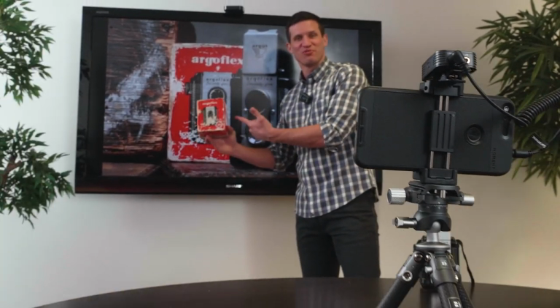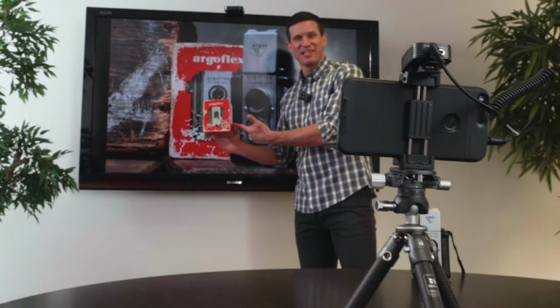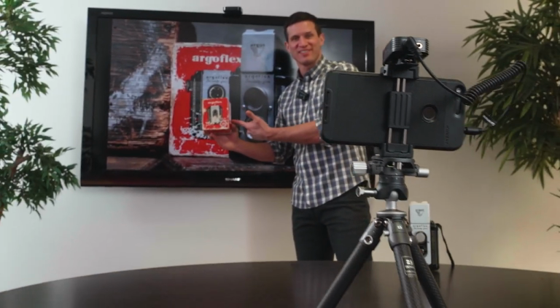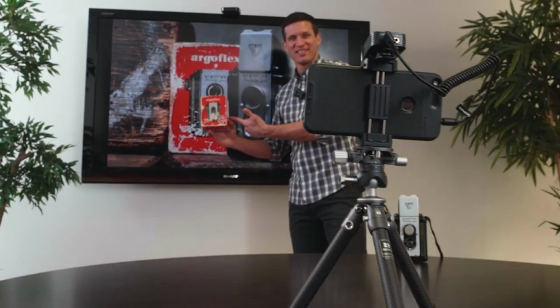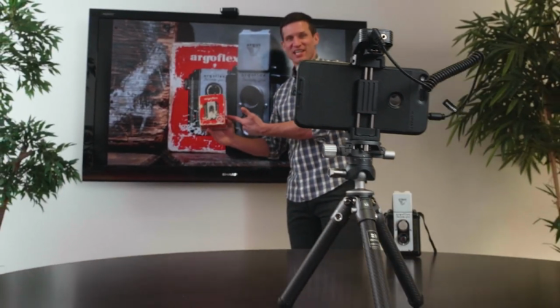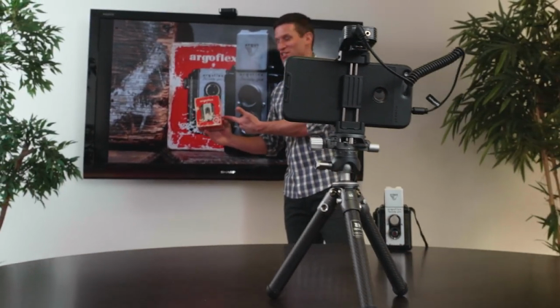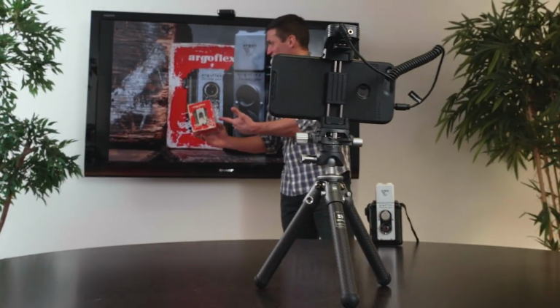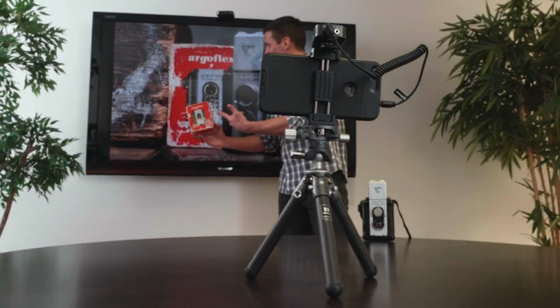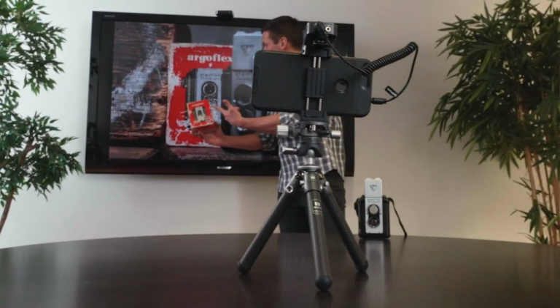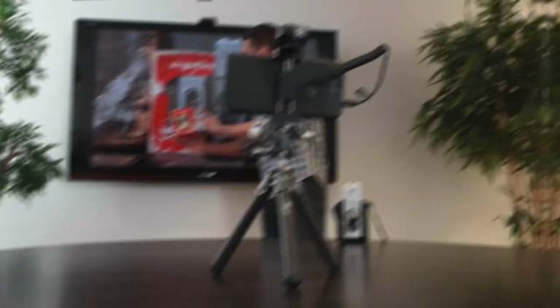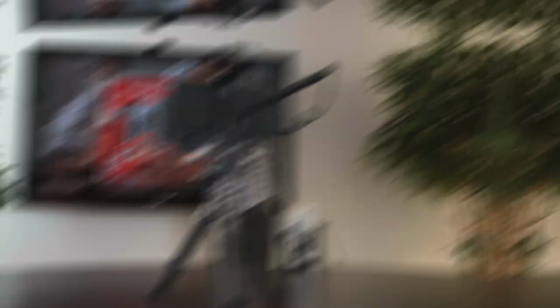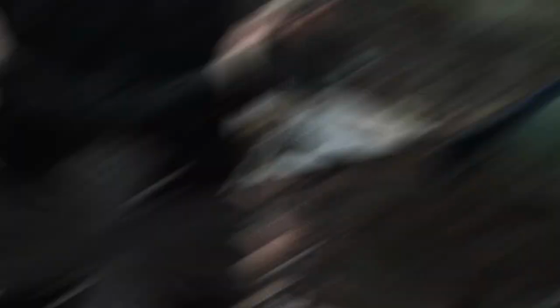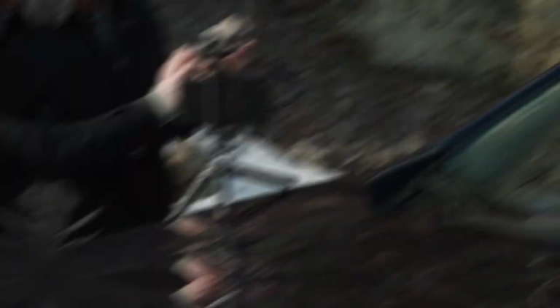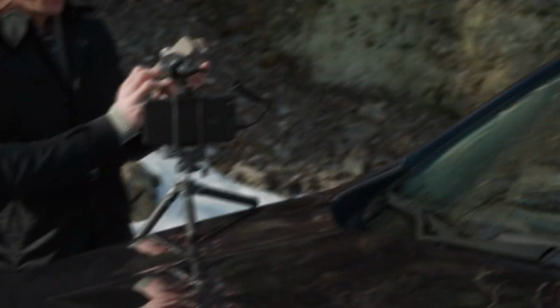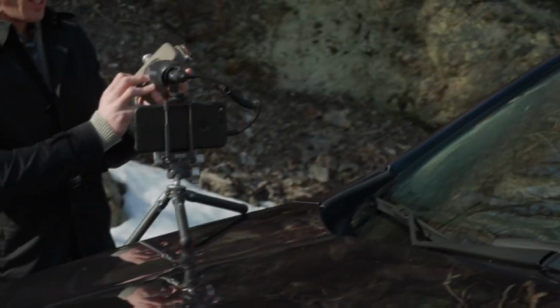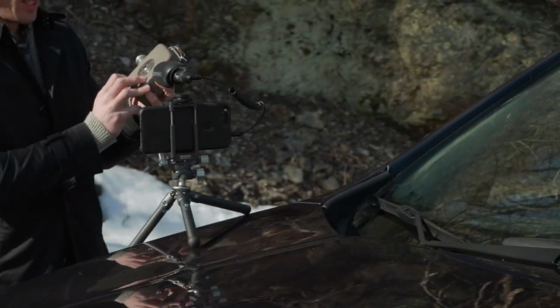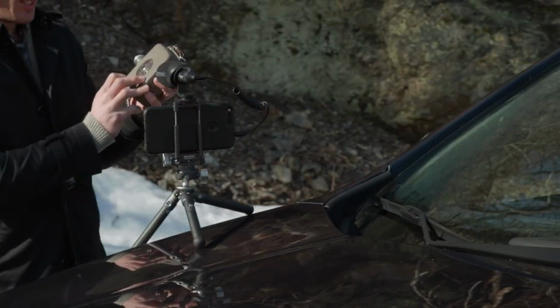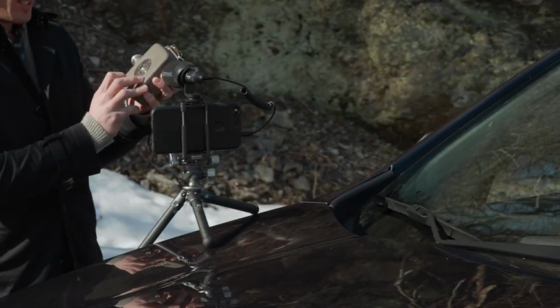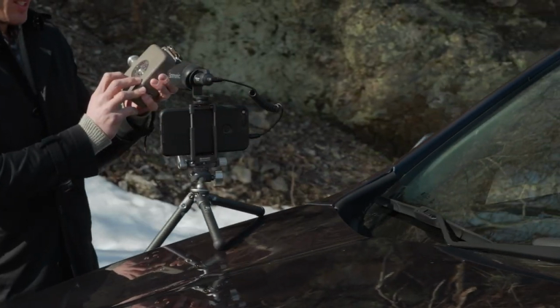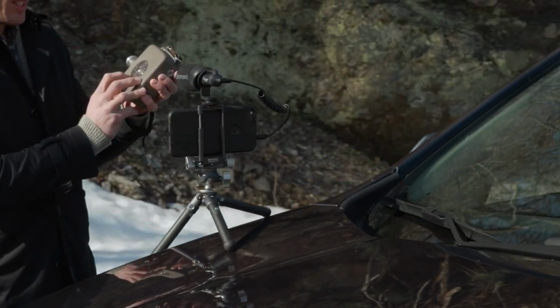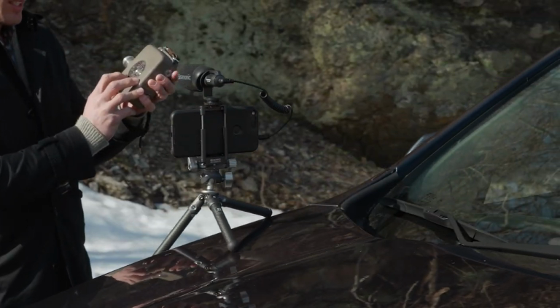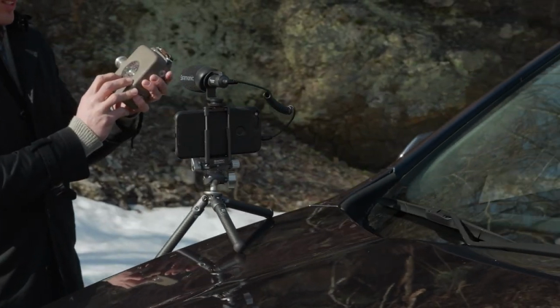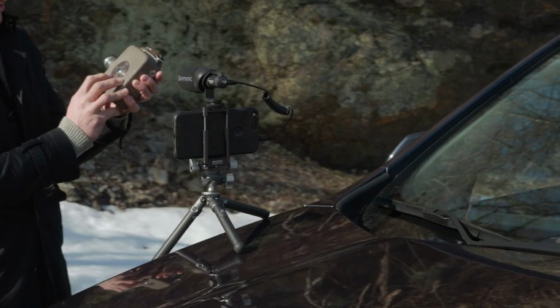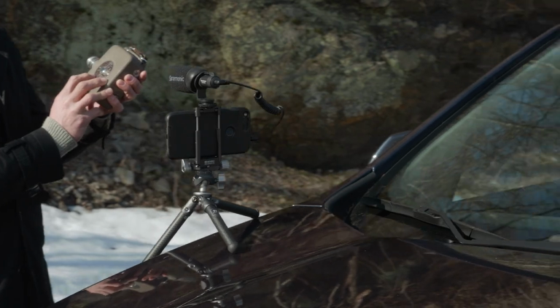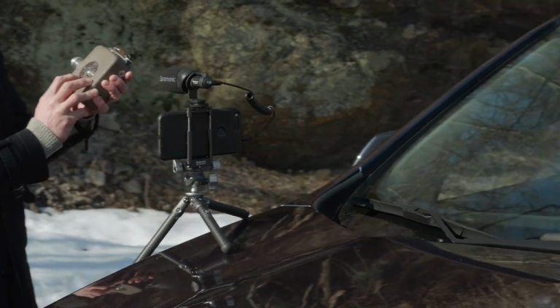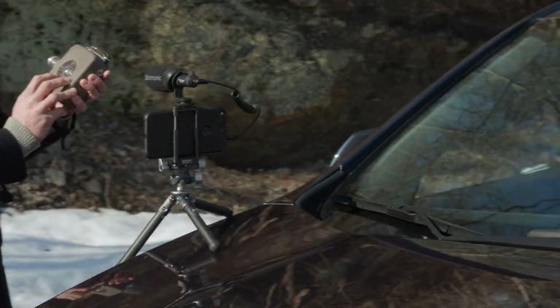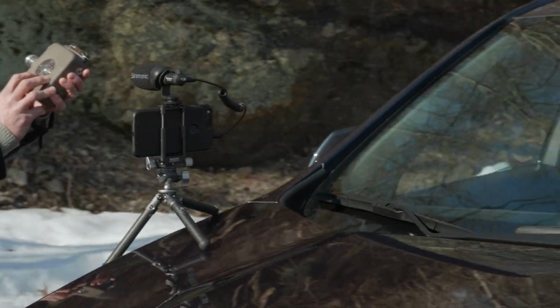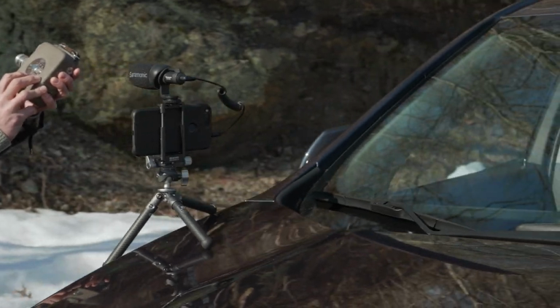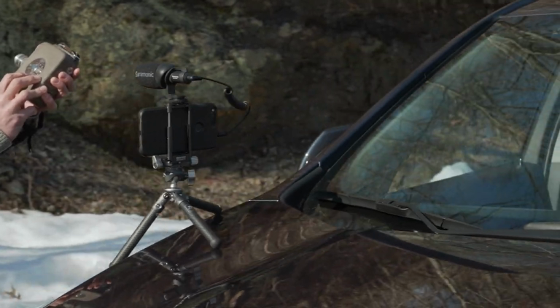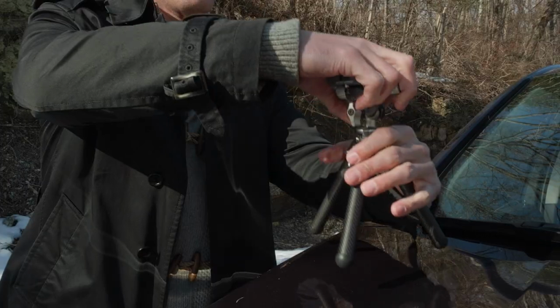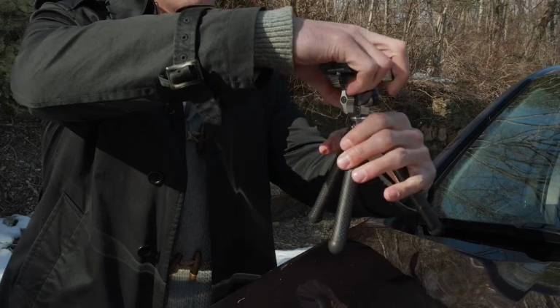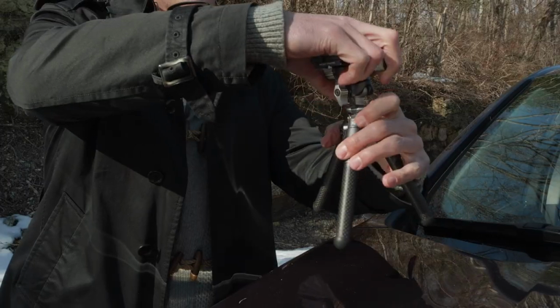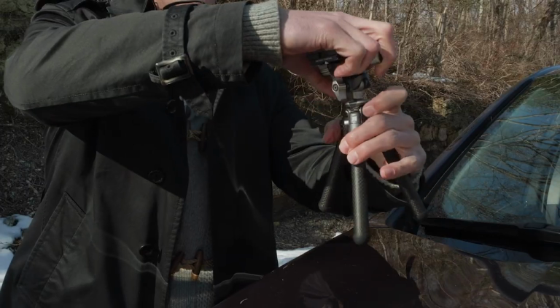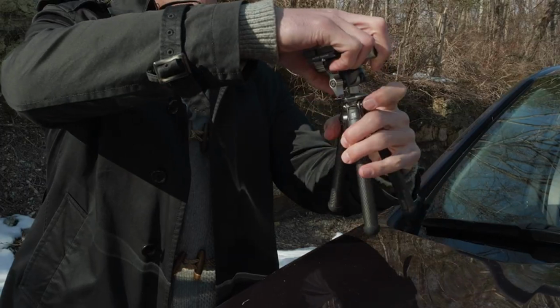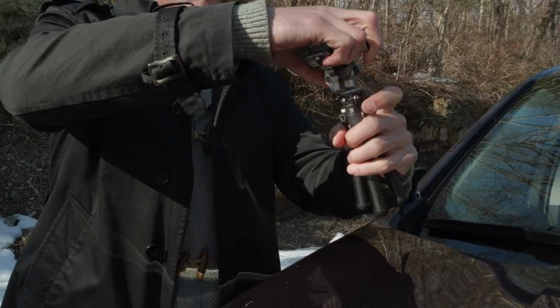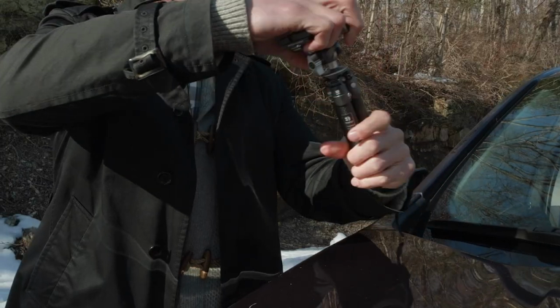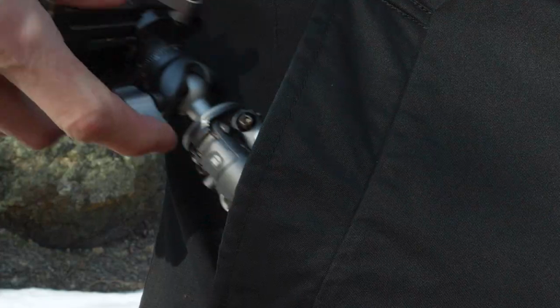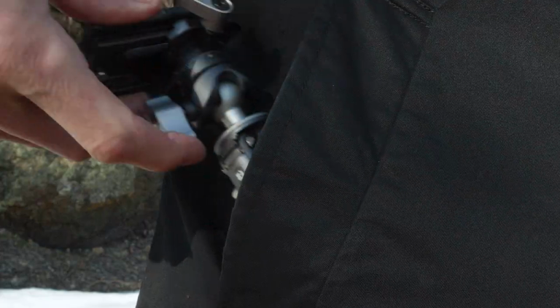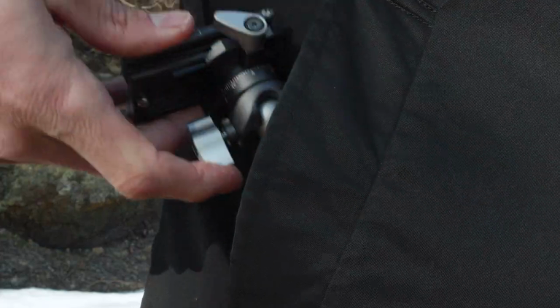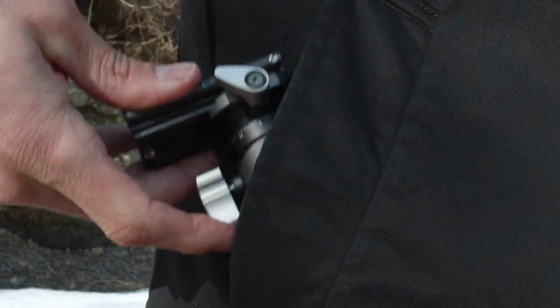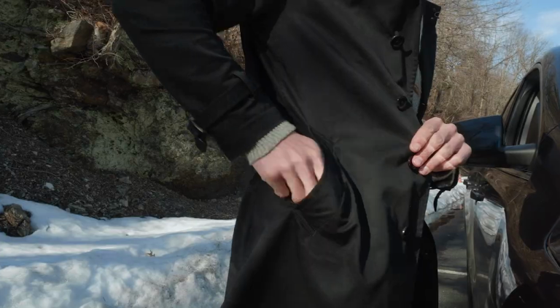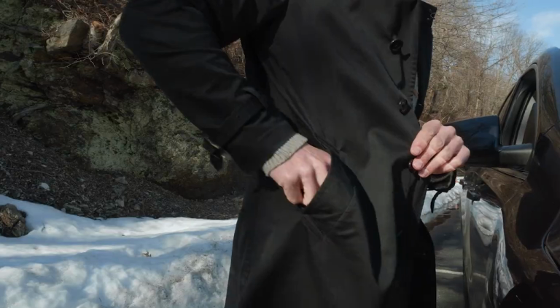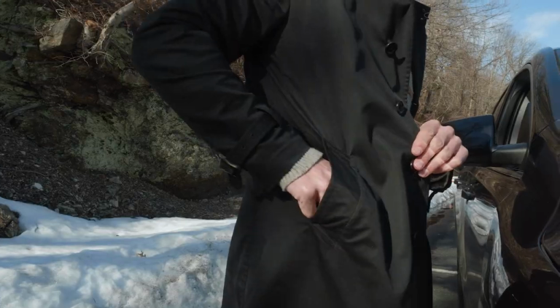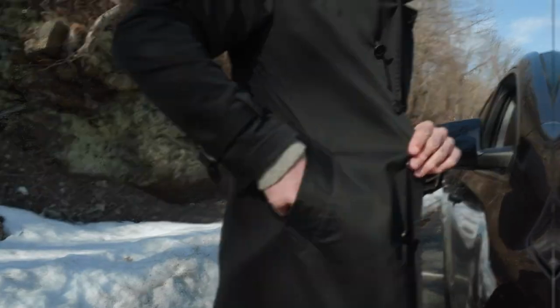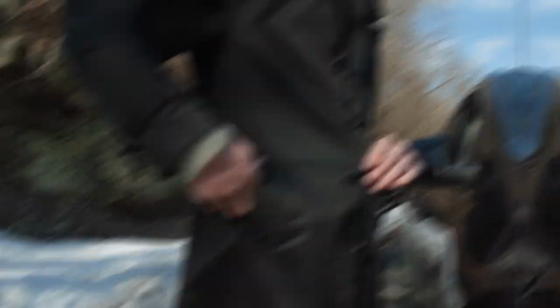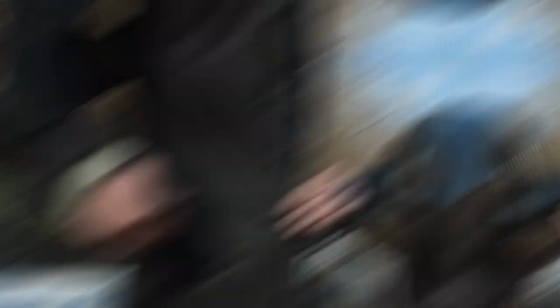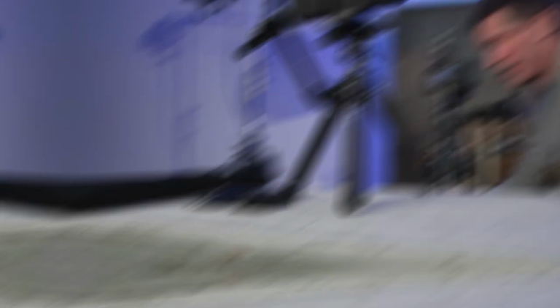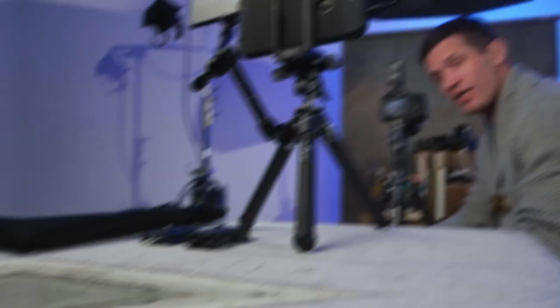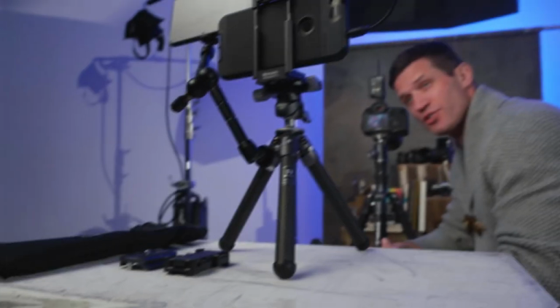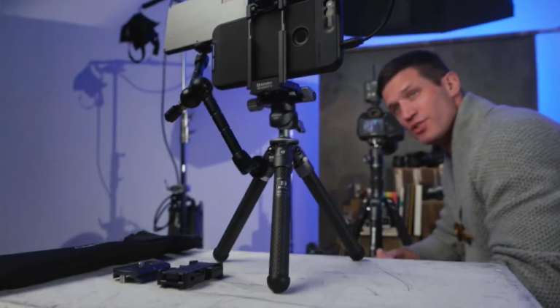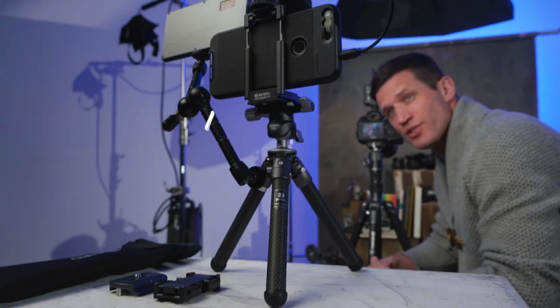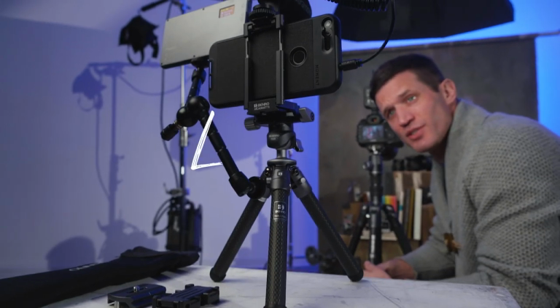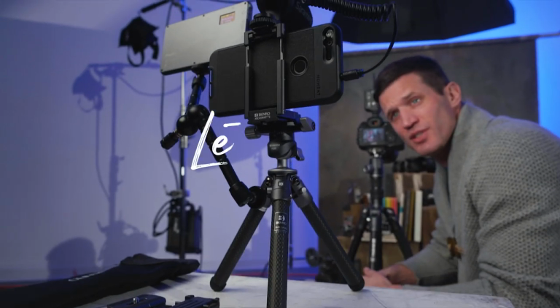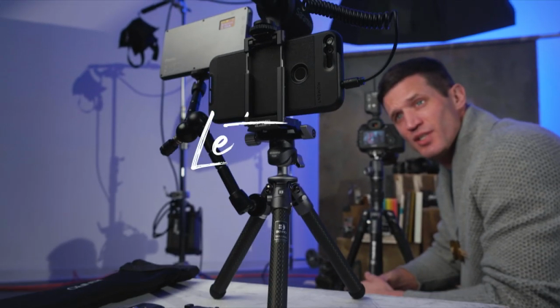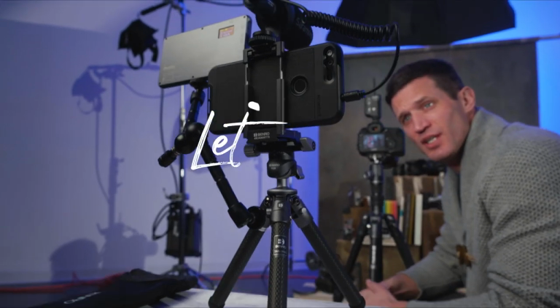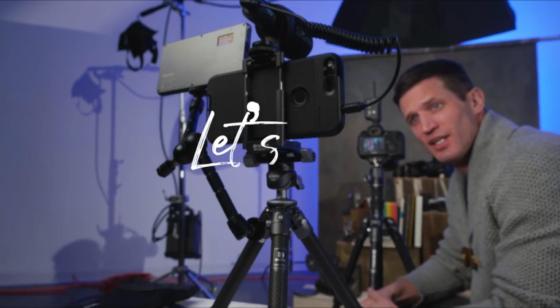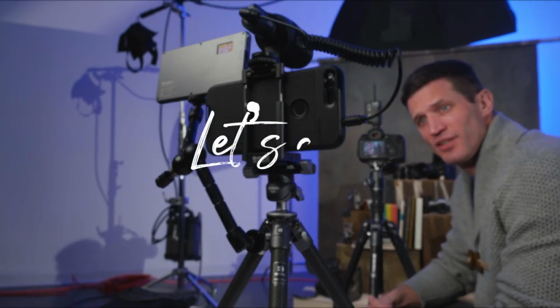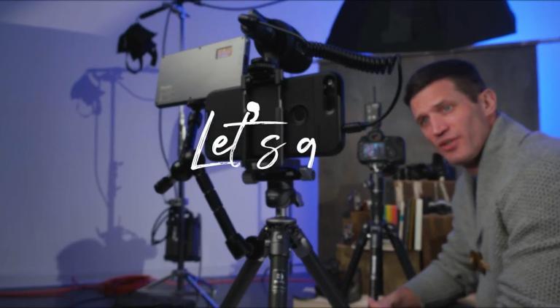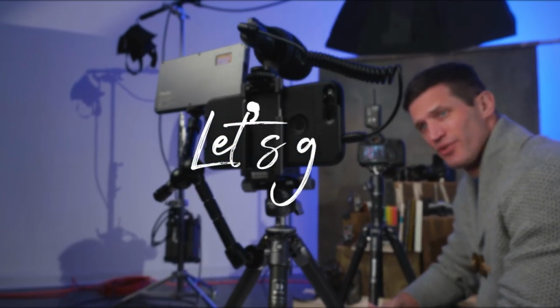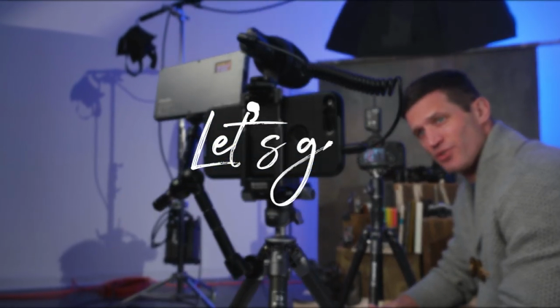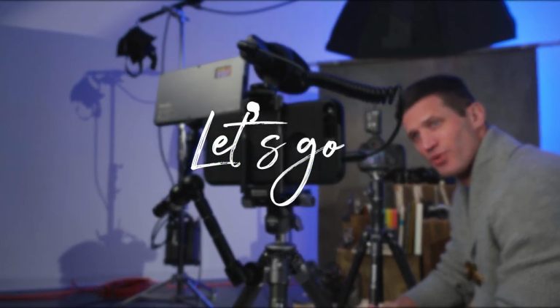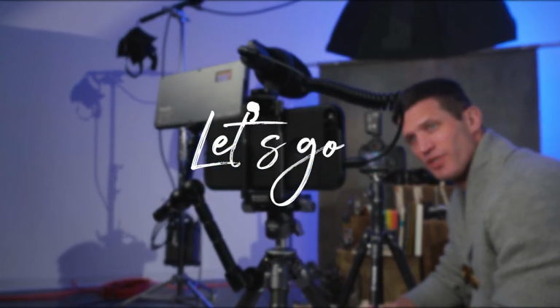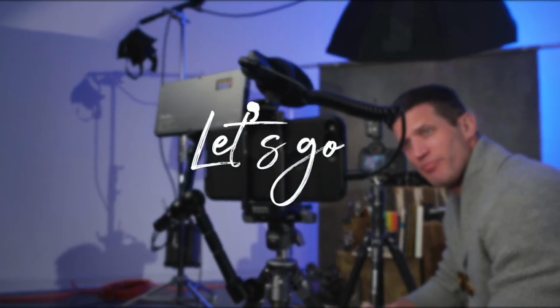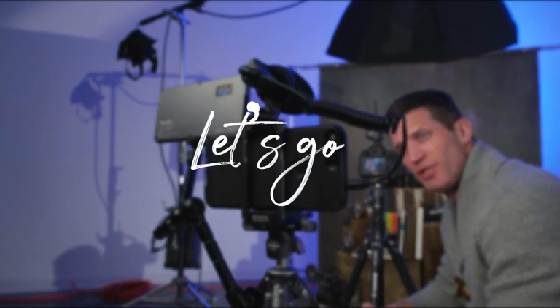The Benro Table Pods. Big things do come in small packages. So what are you waiting for? Let's go!